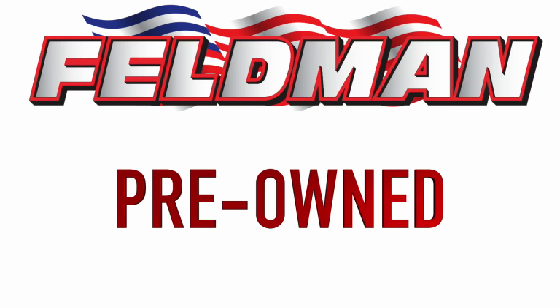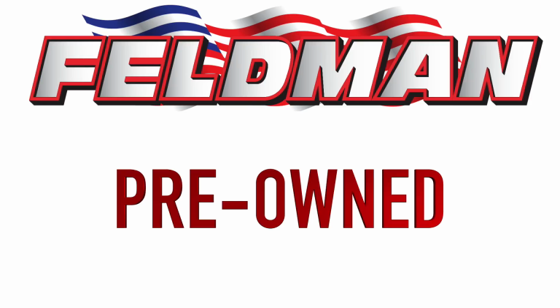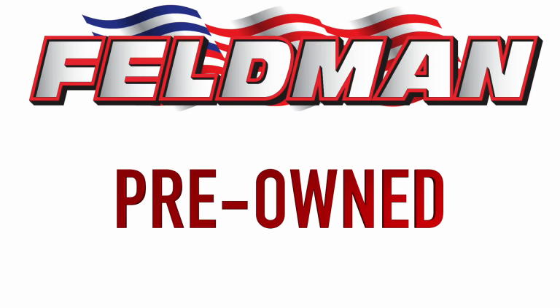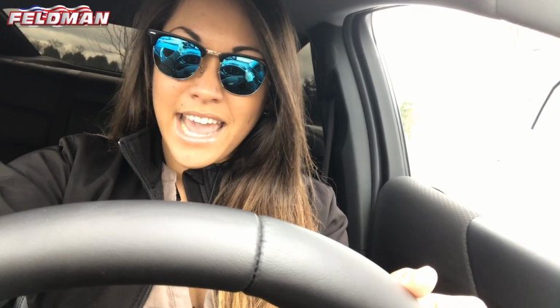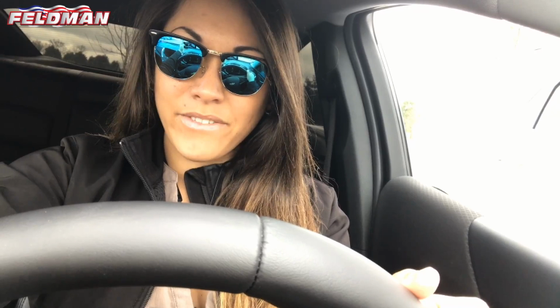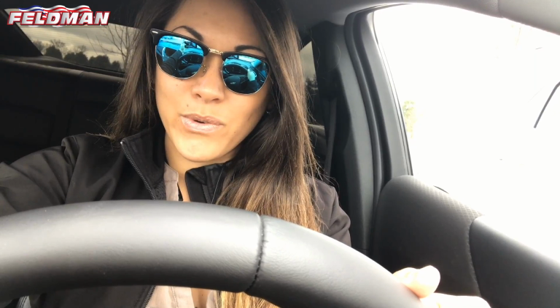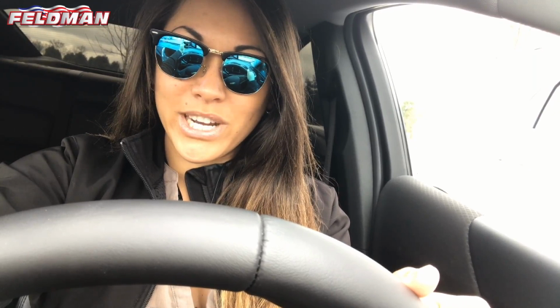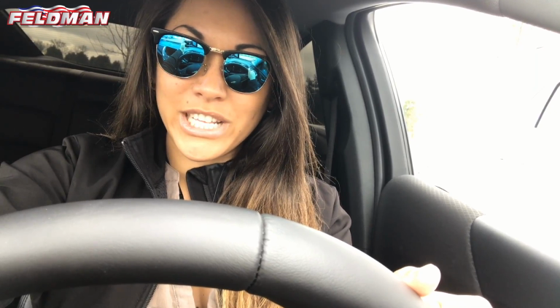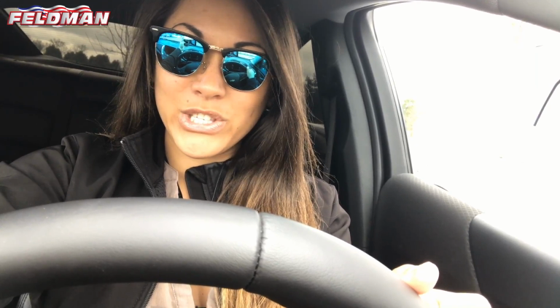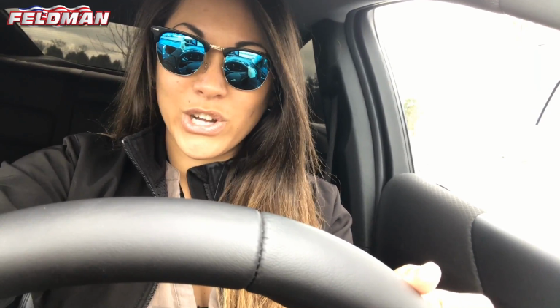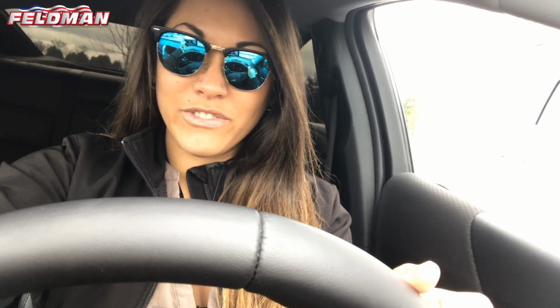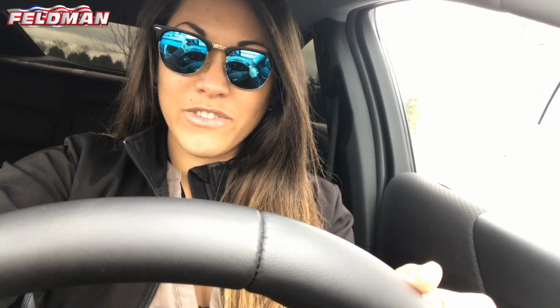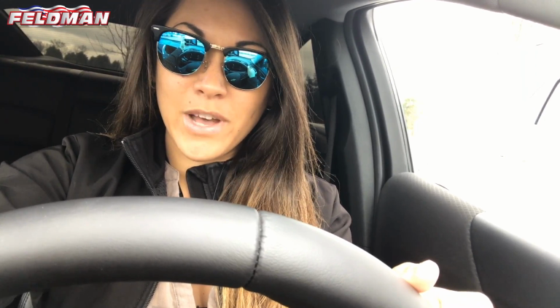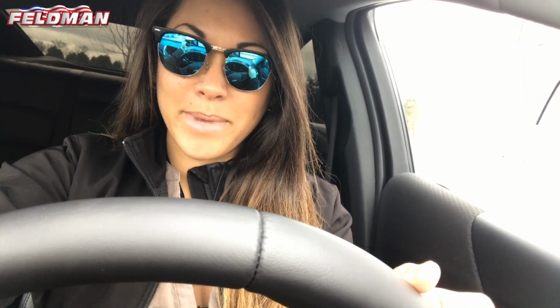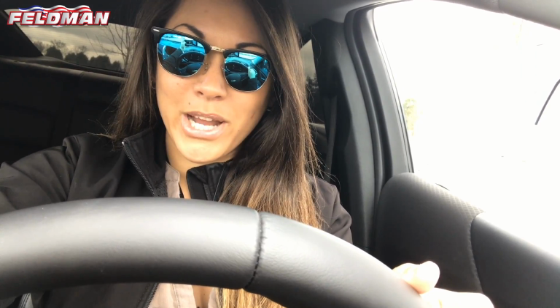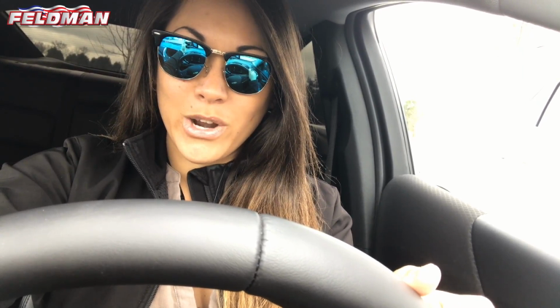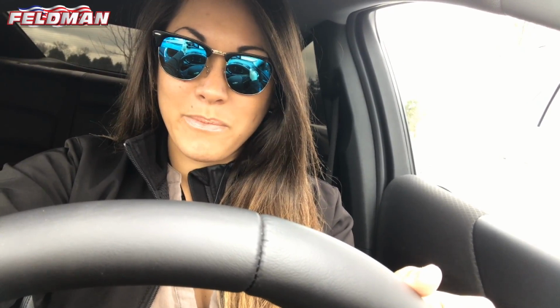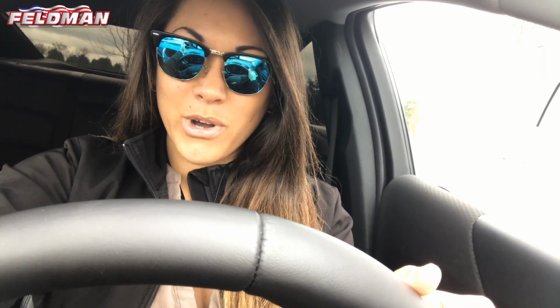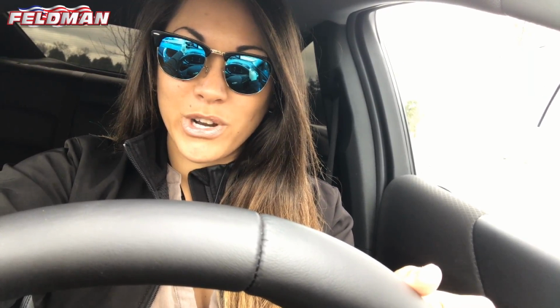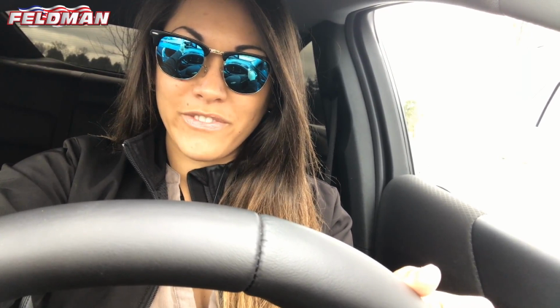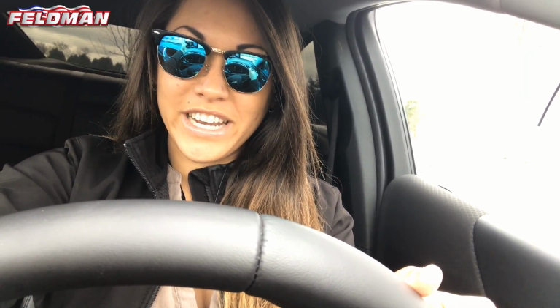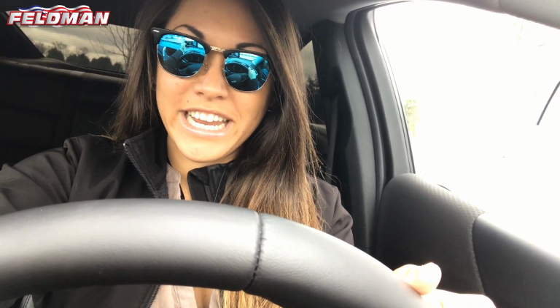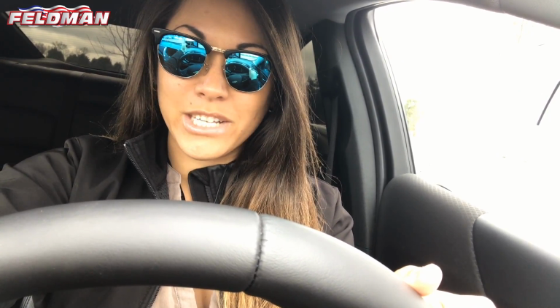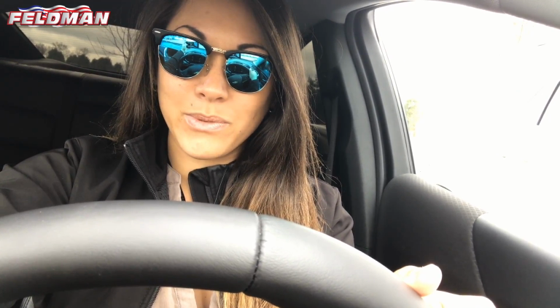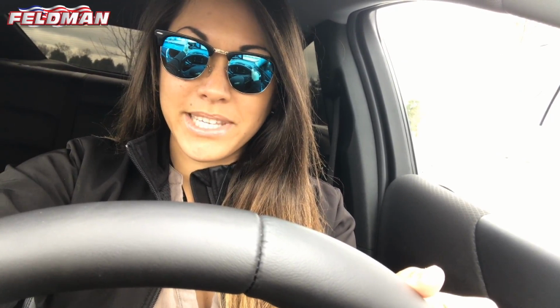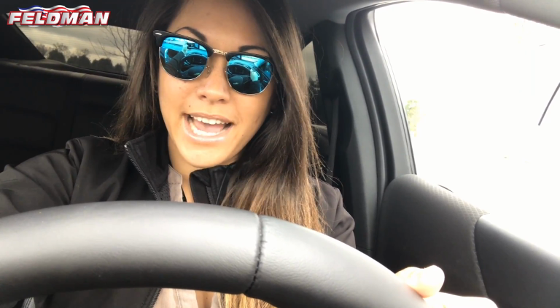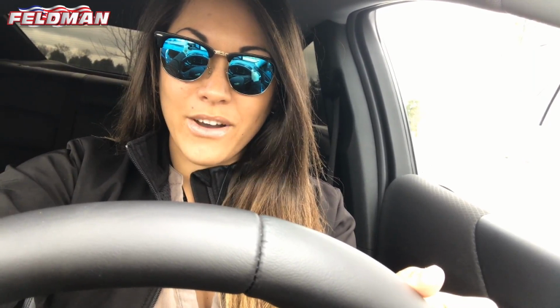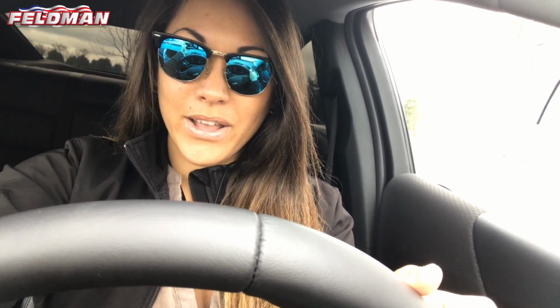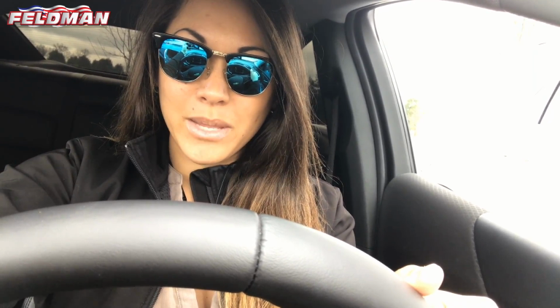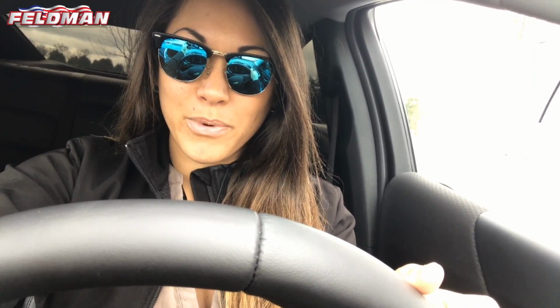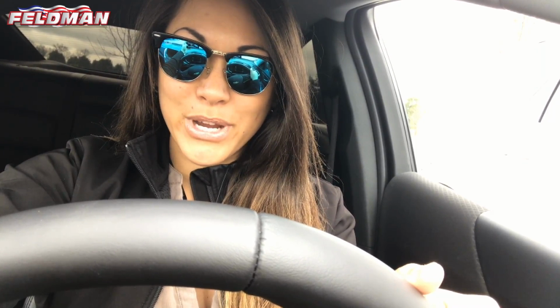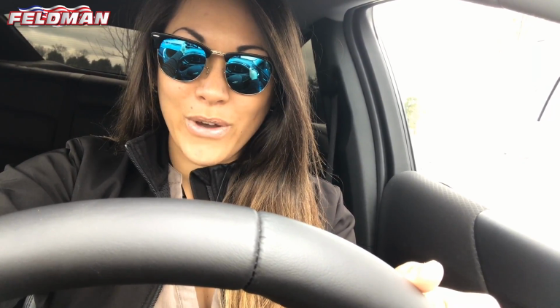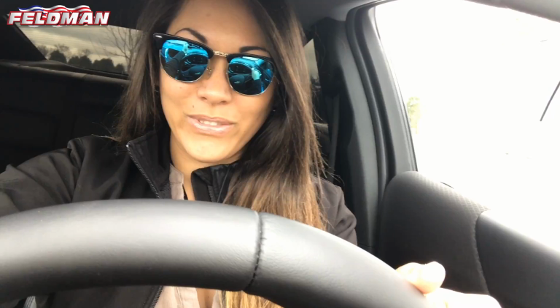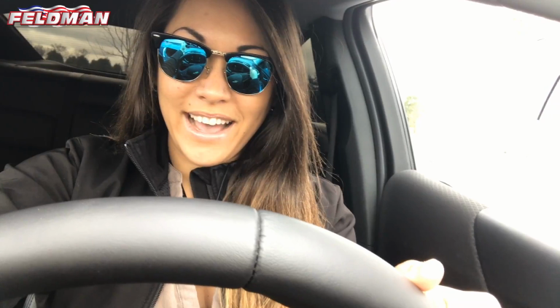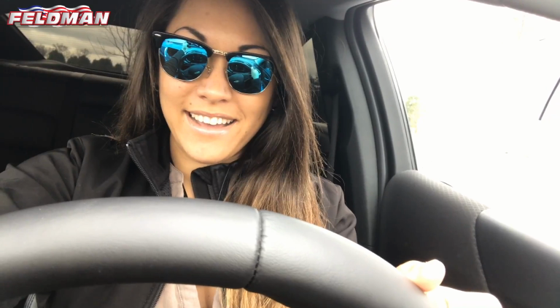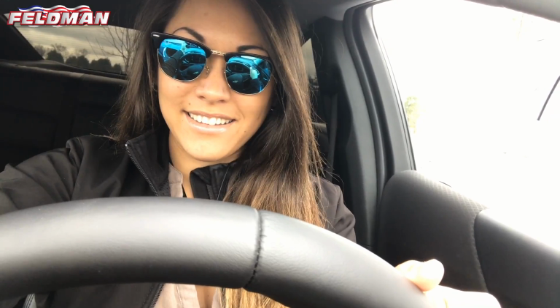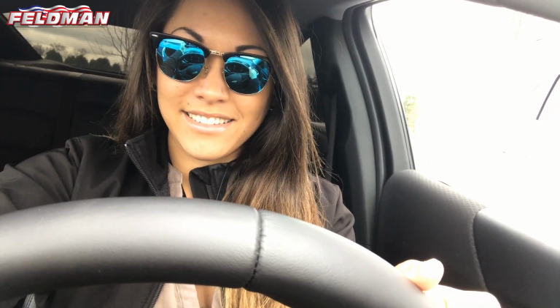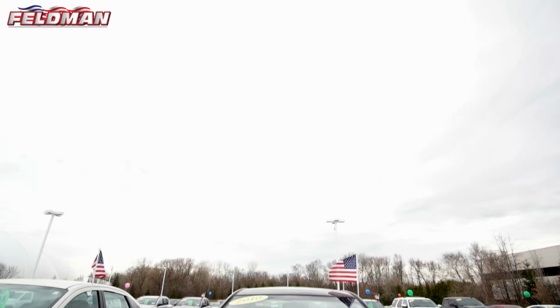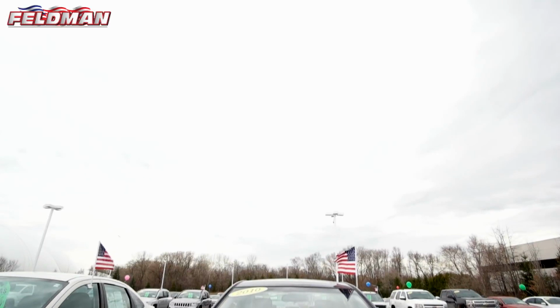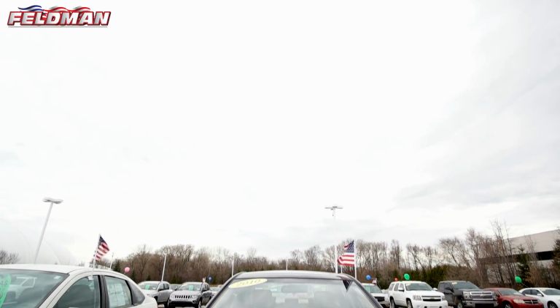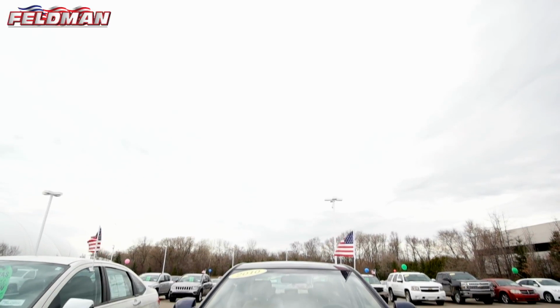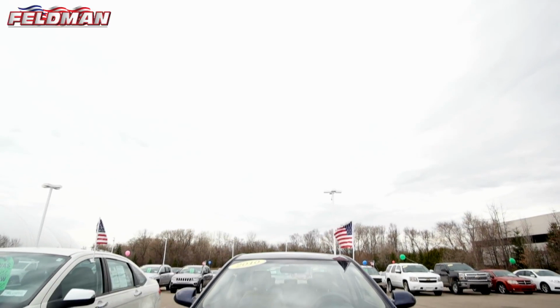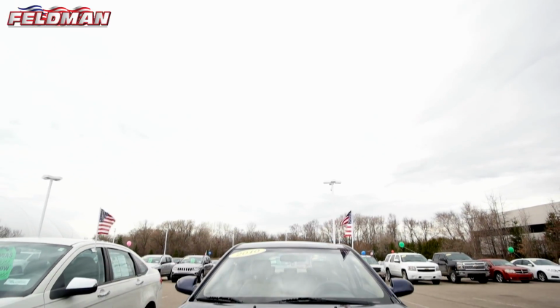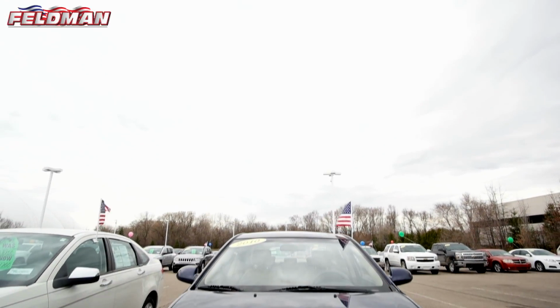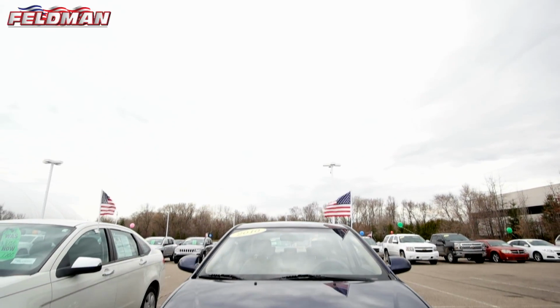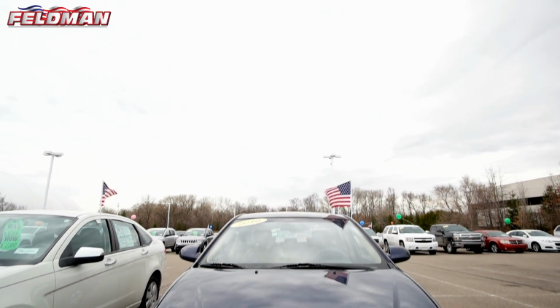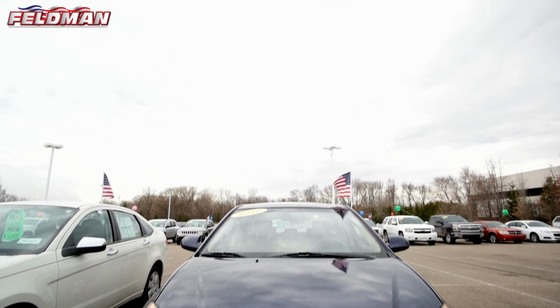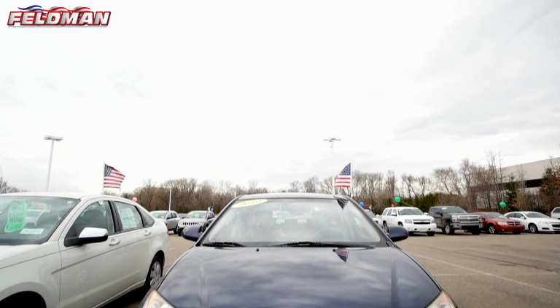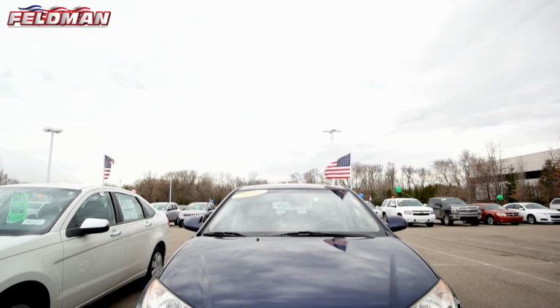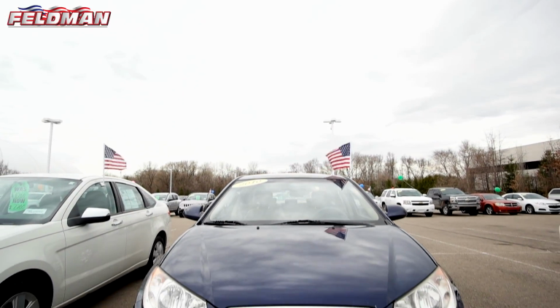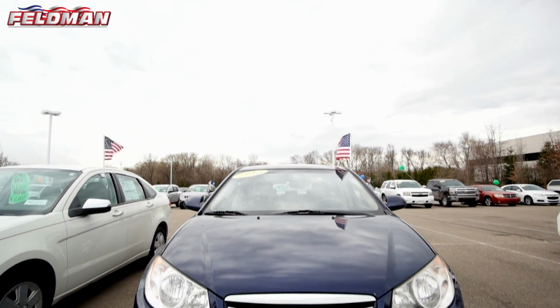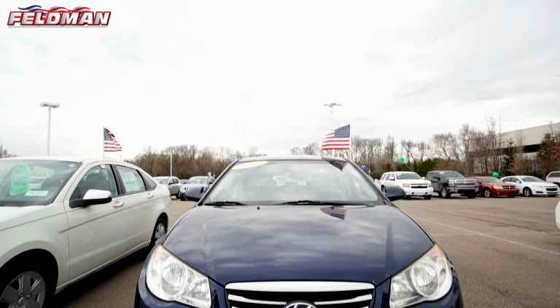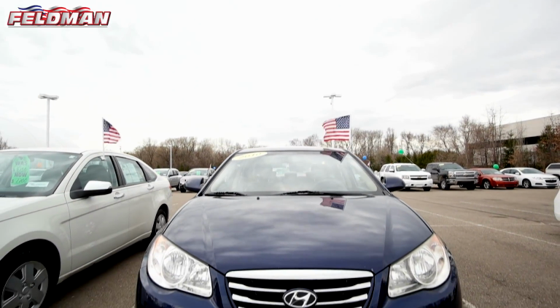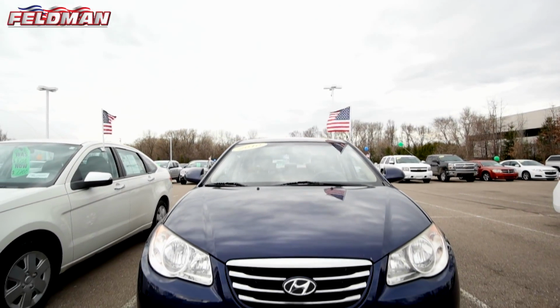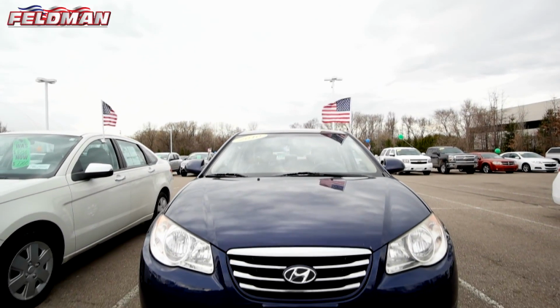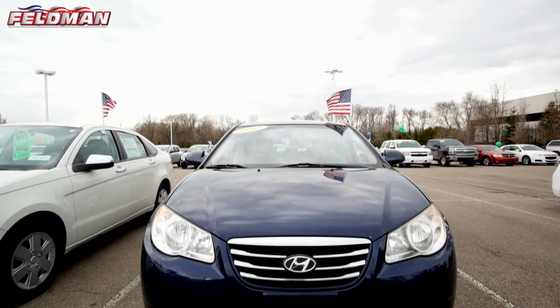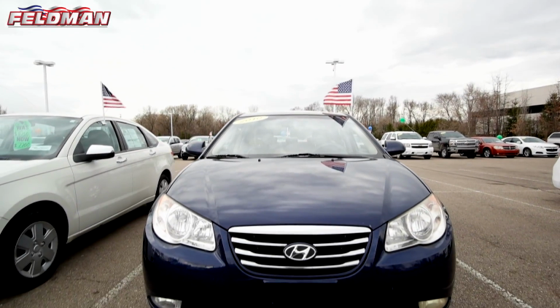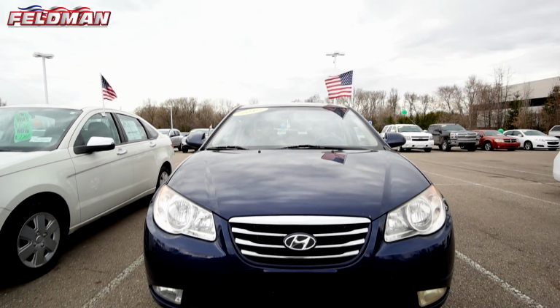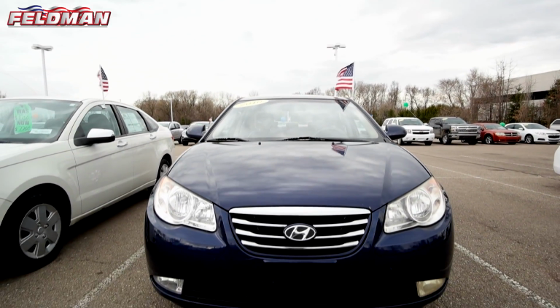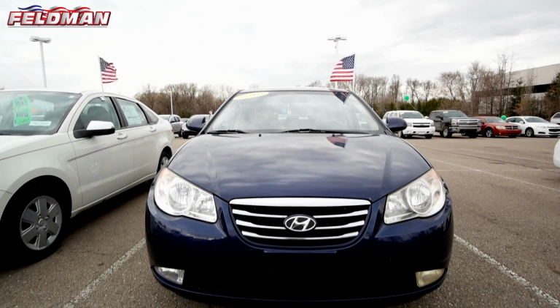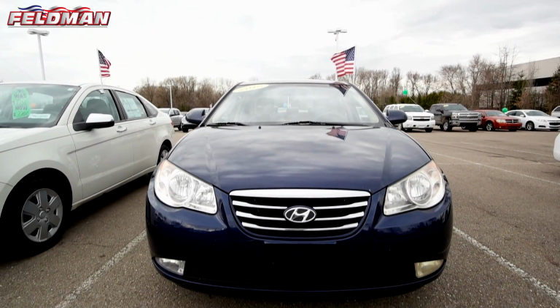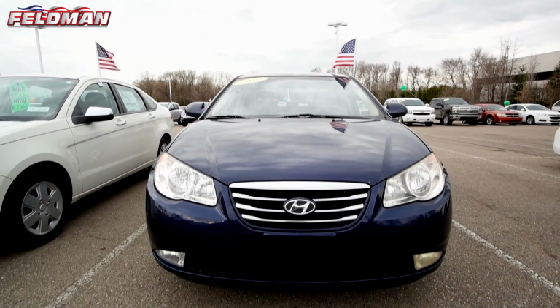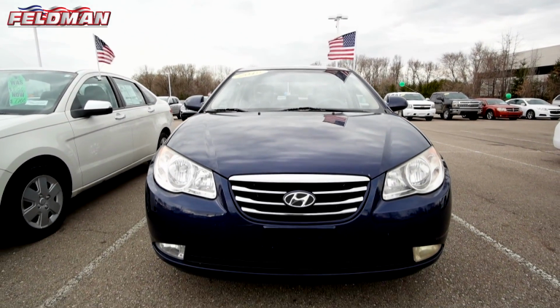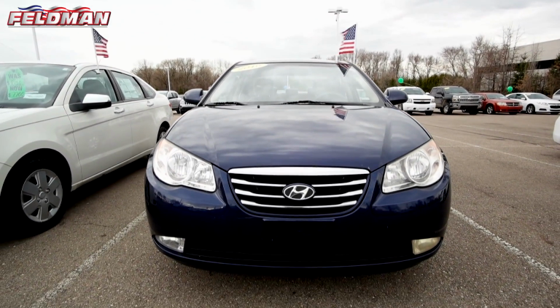Hey everyone, it's Dawn from Feldman Automotive, and here's what's out on the pre-owned lot. This 2010 Hyundai Elantra in Regatta Blue Pearl.